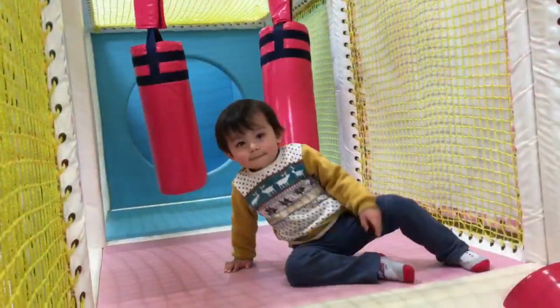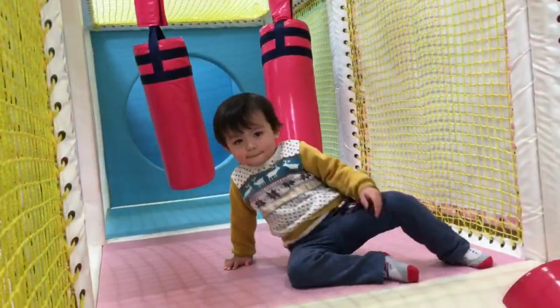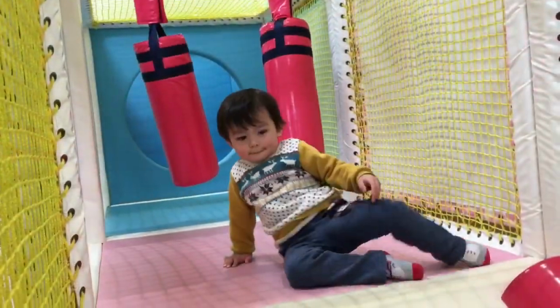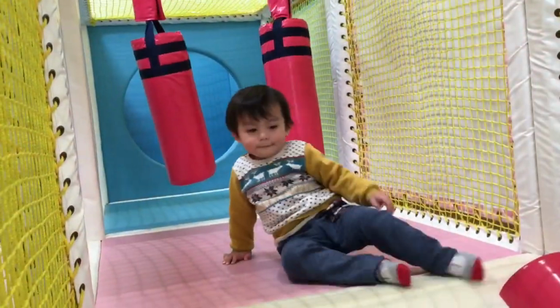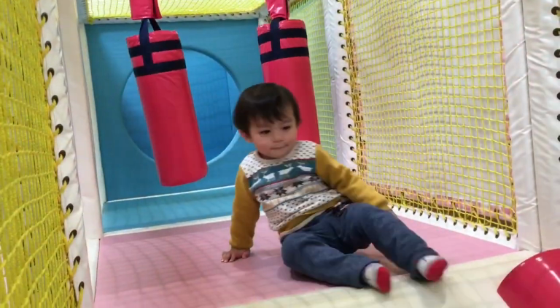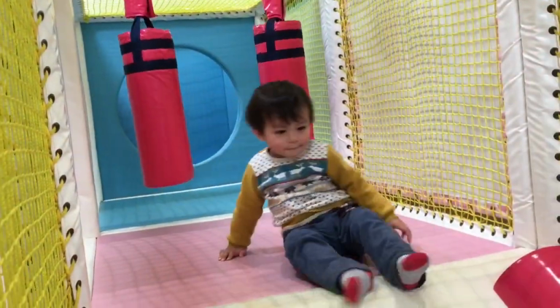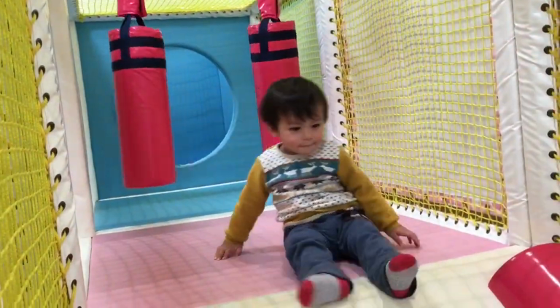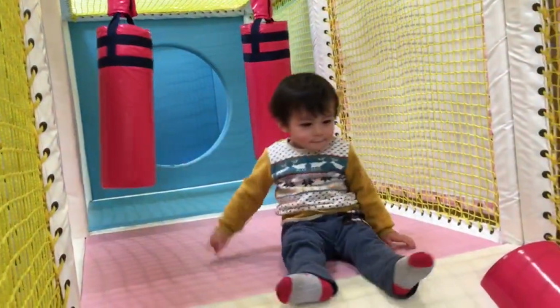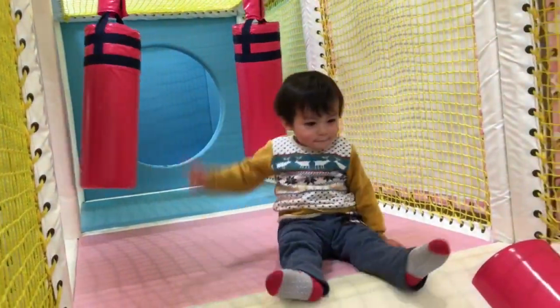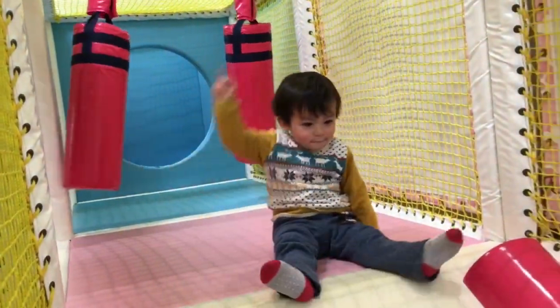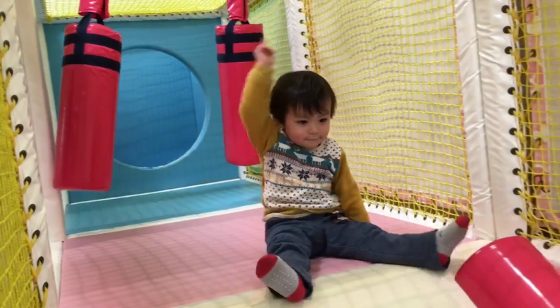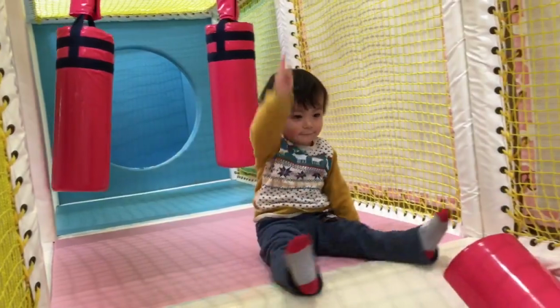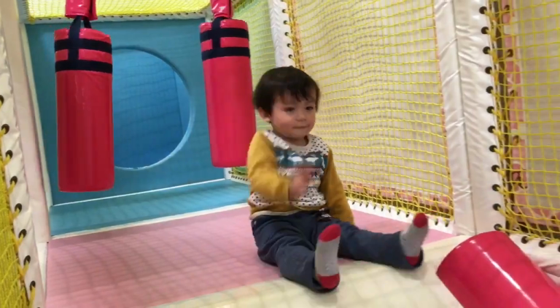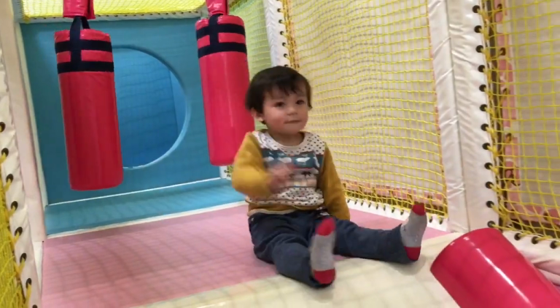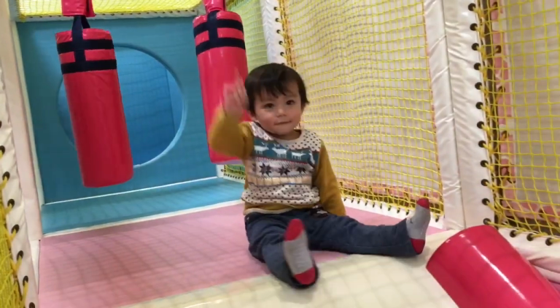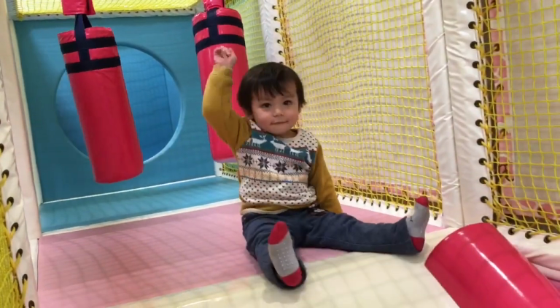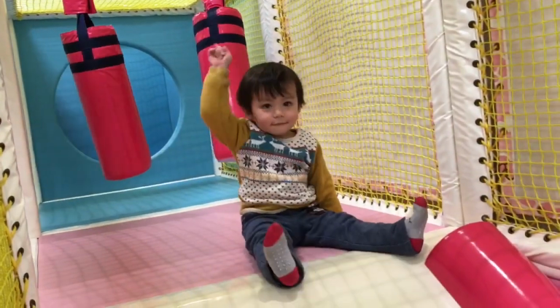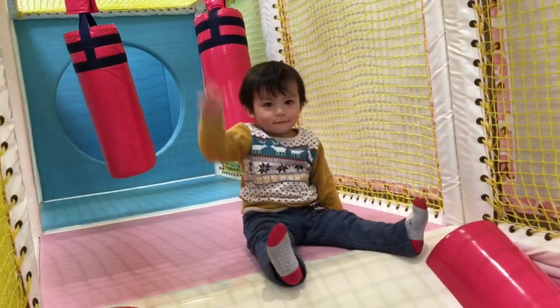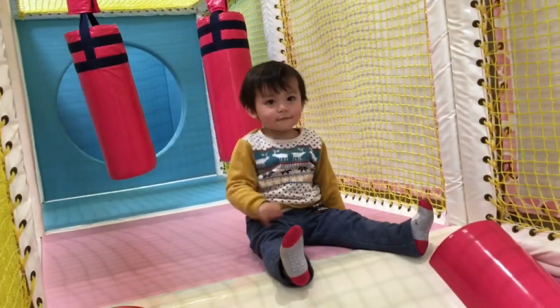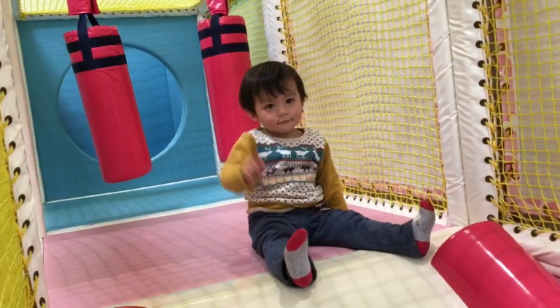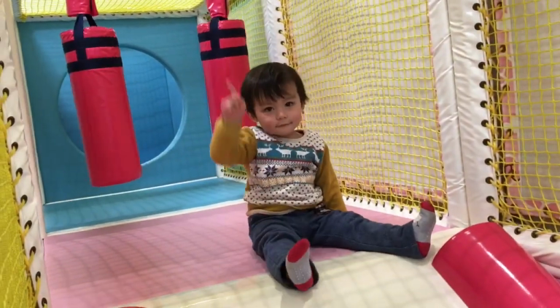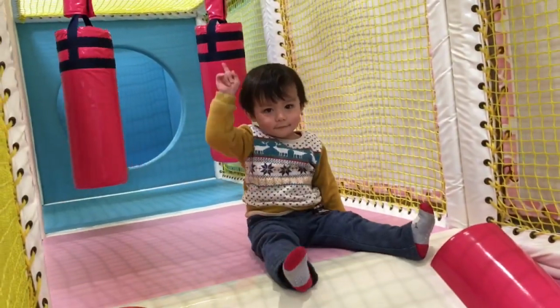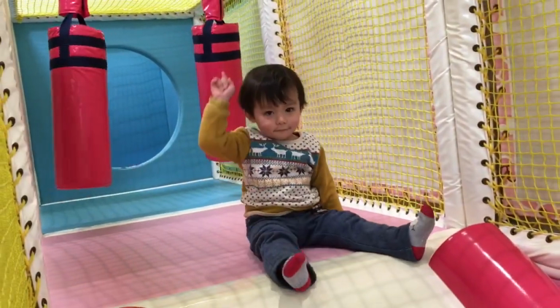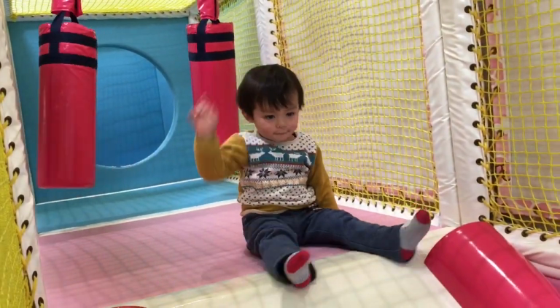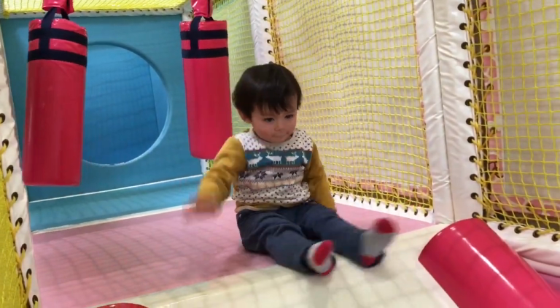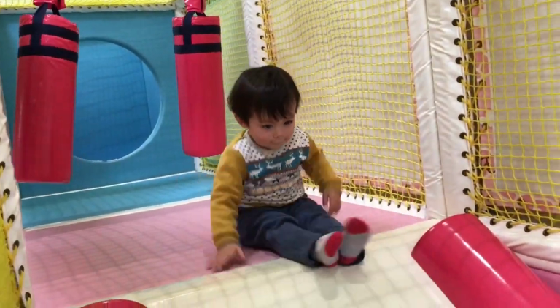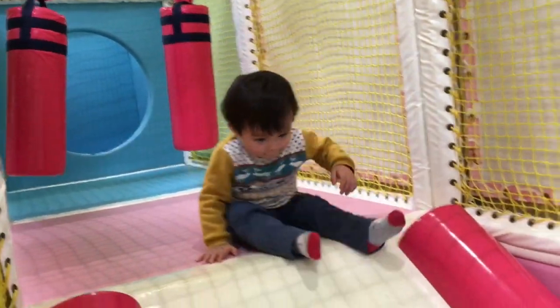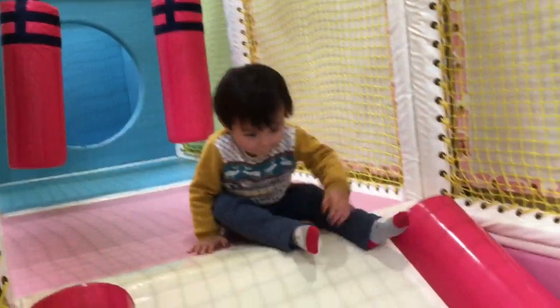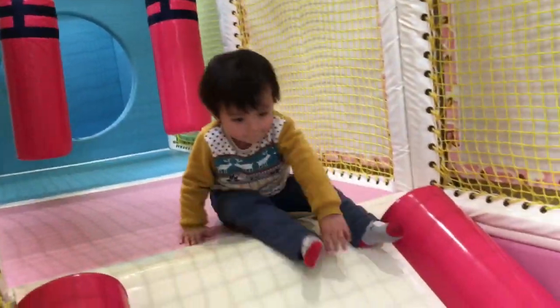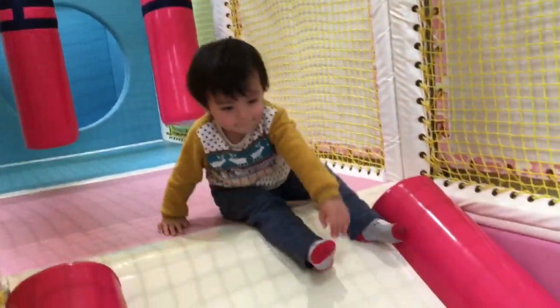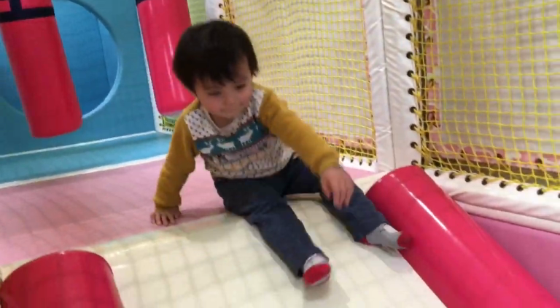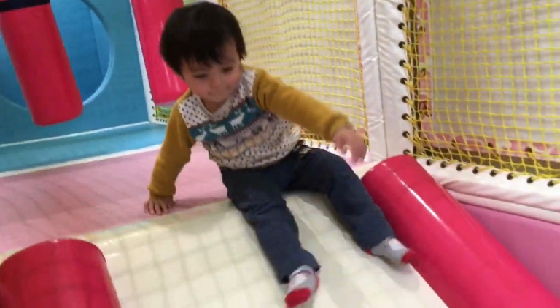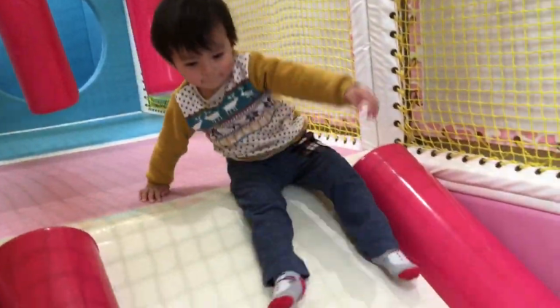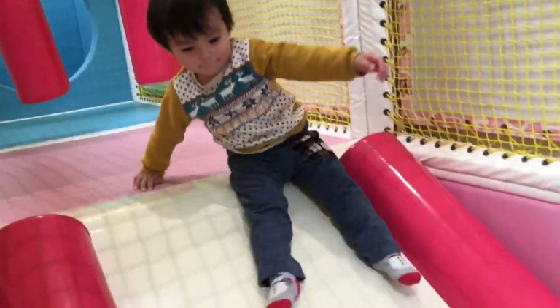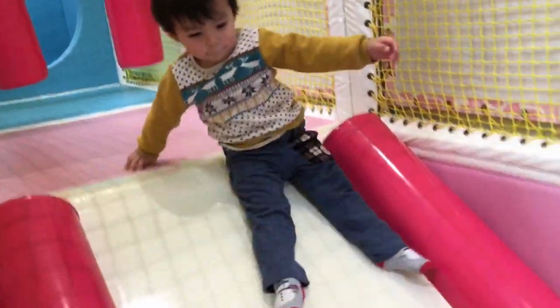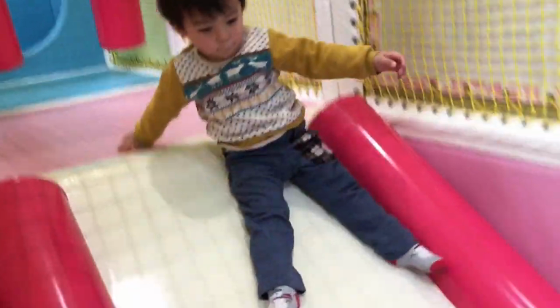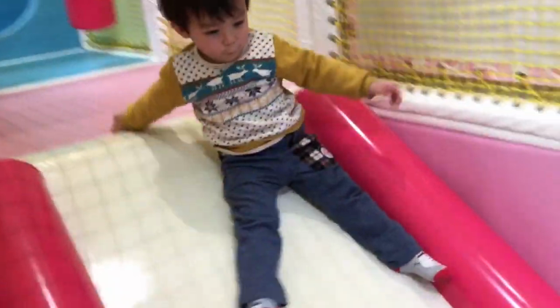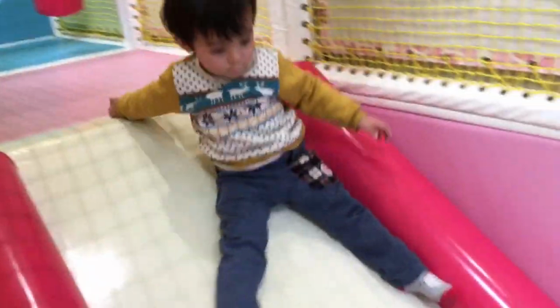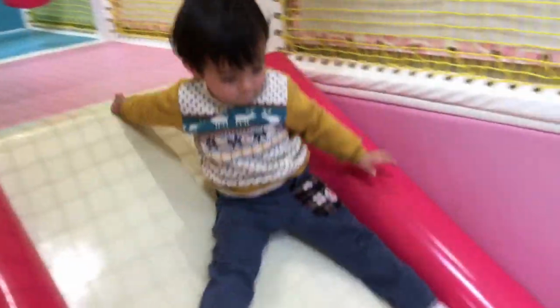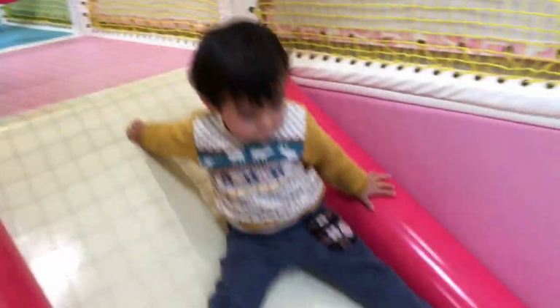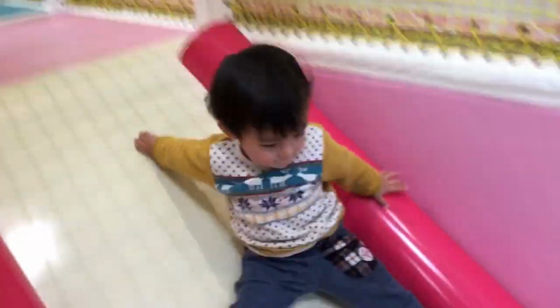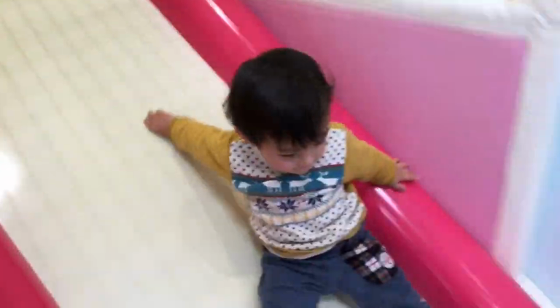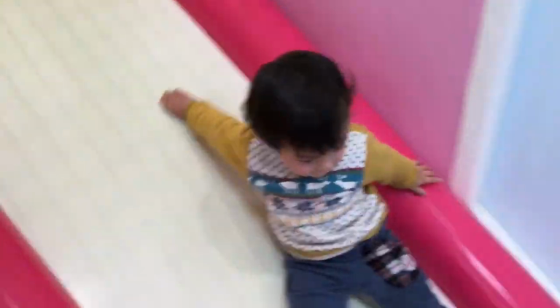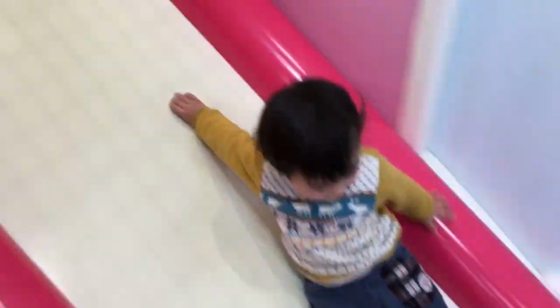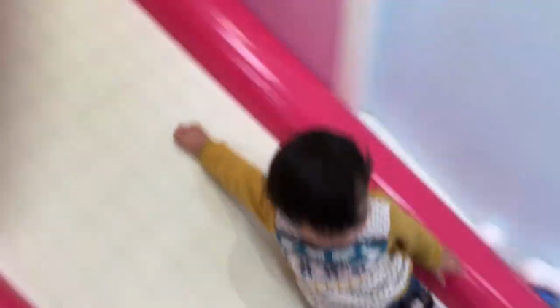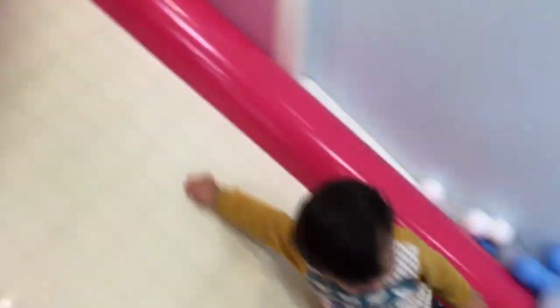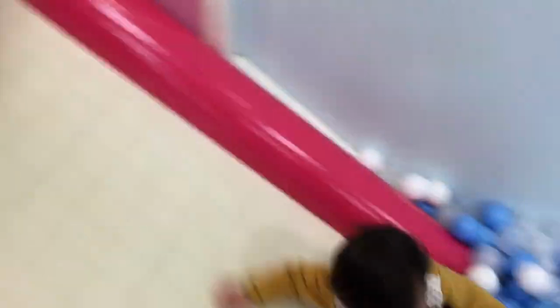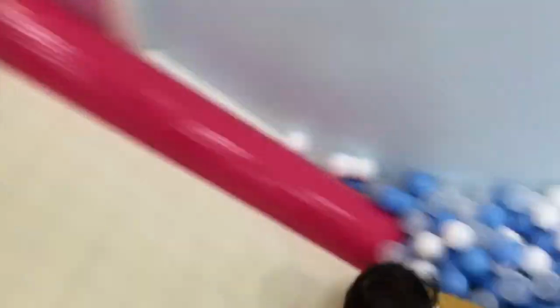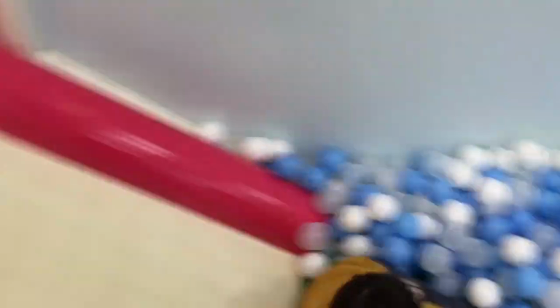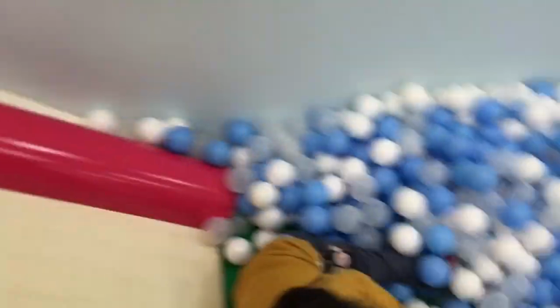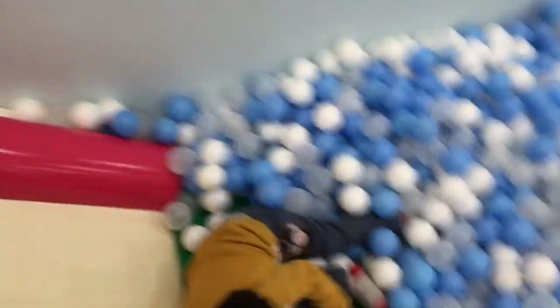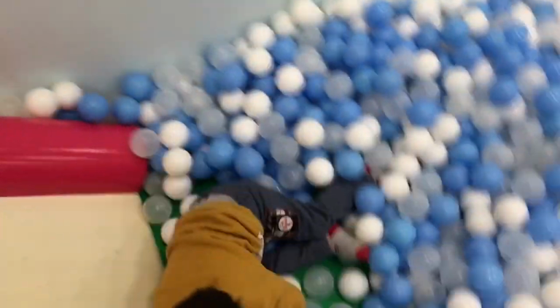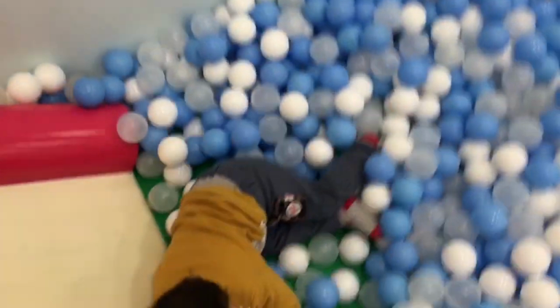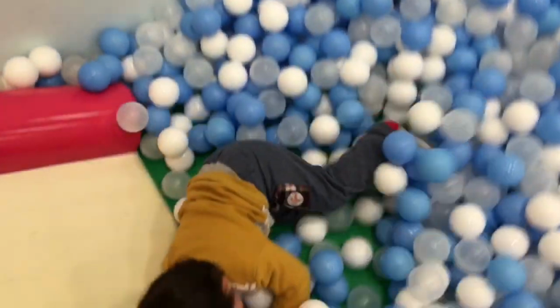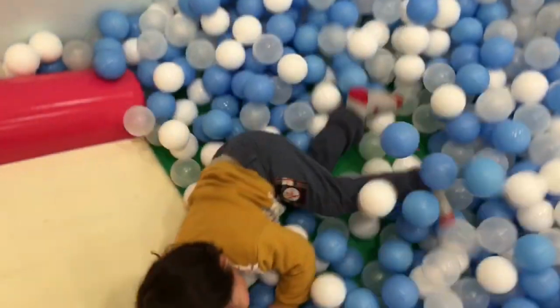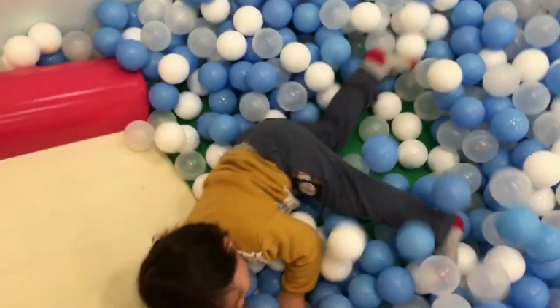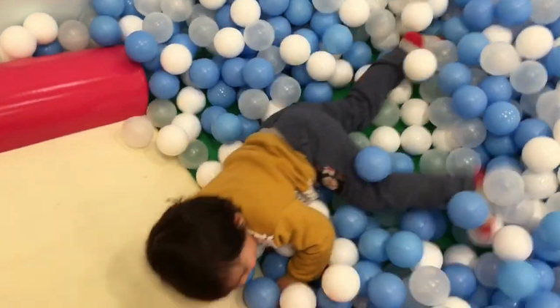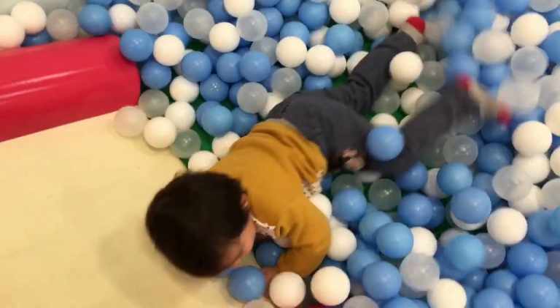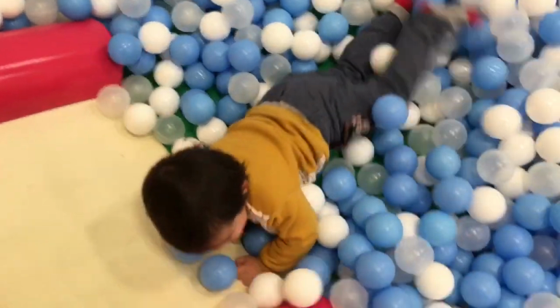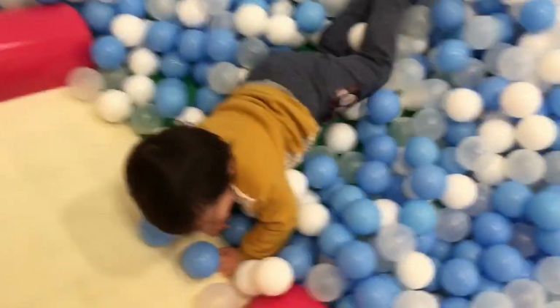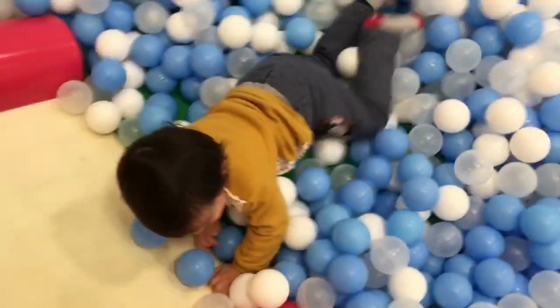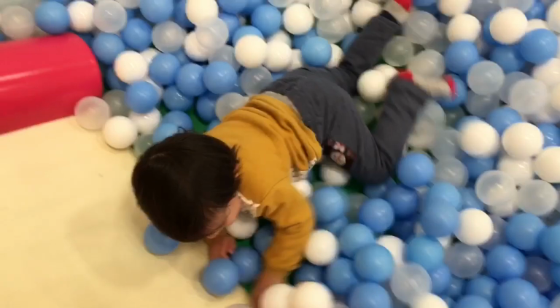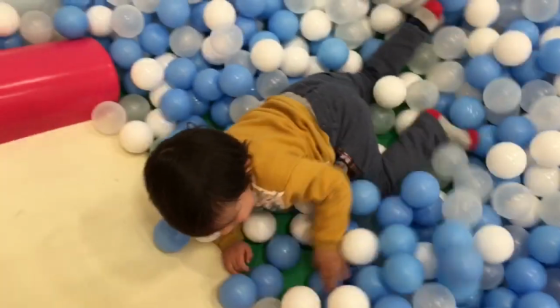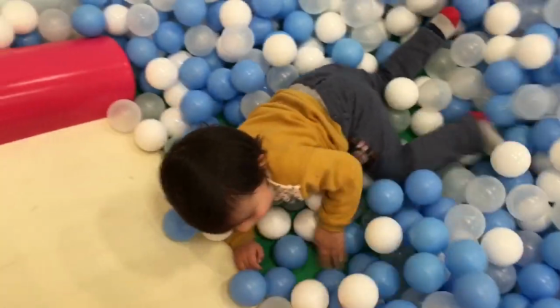Come on then! One, two, three! Whee! Hooray!